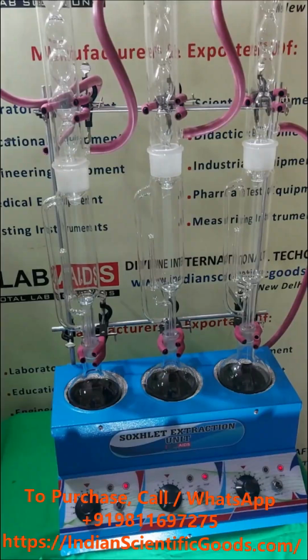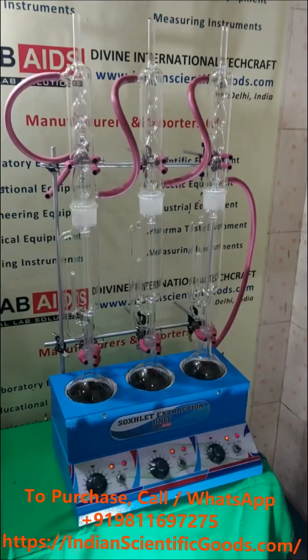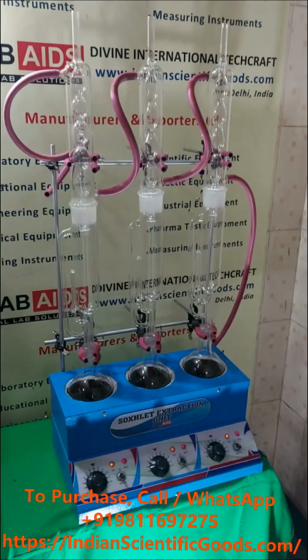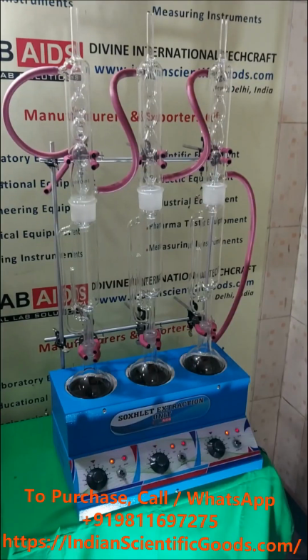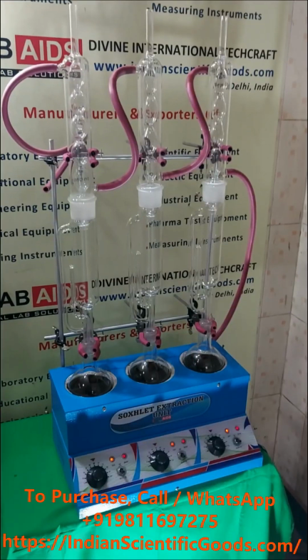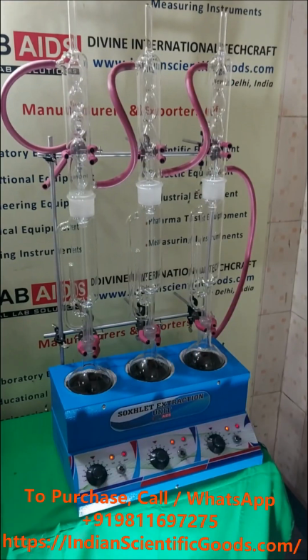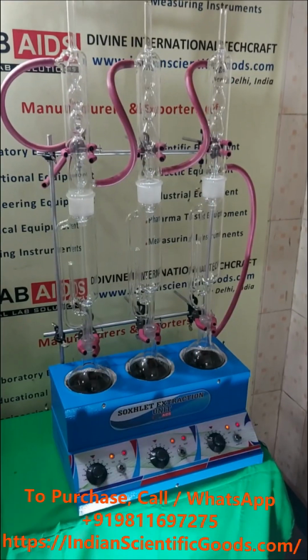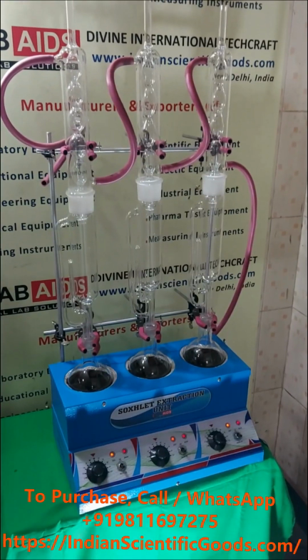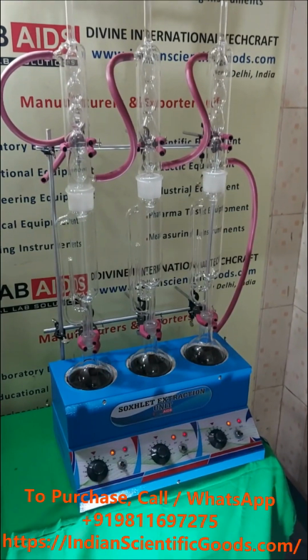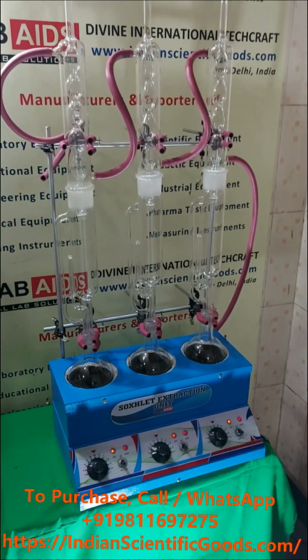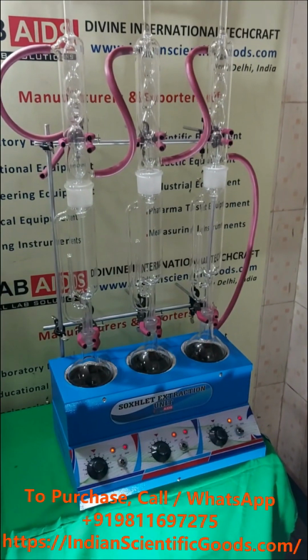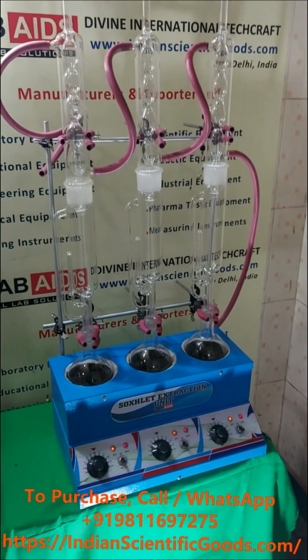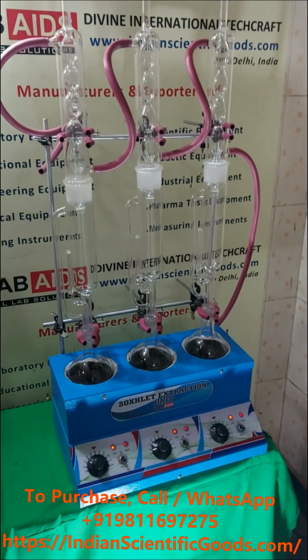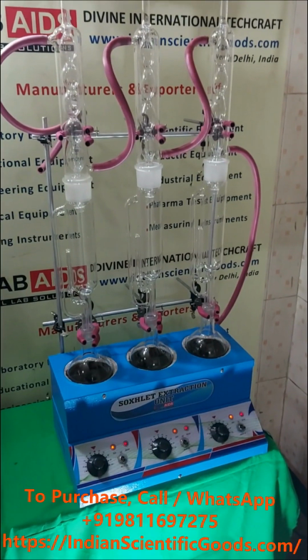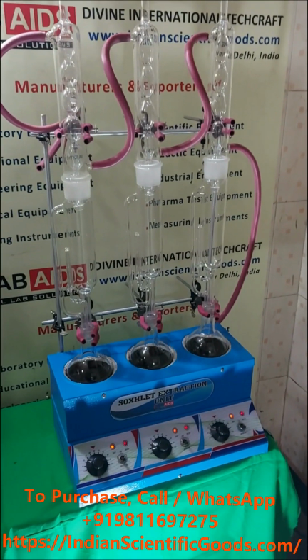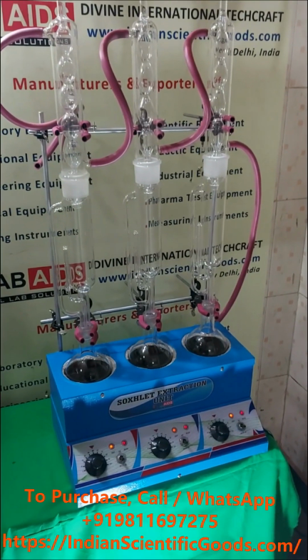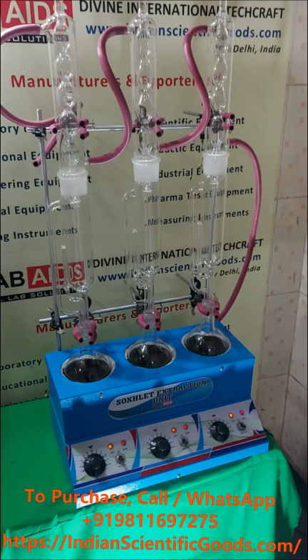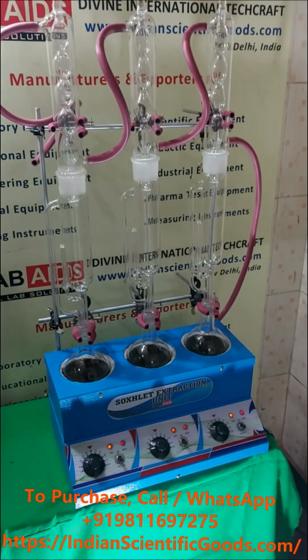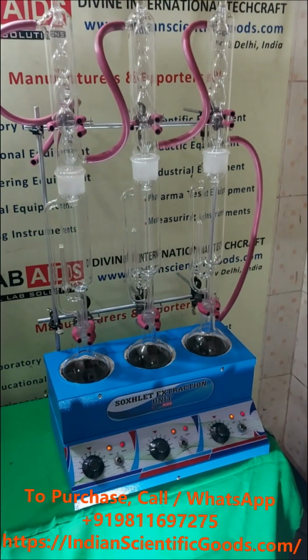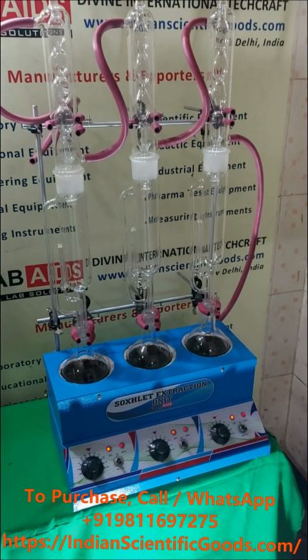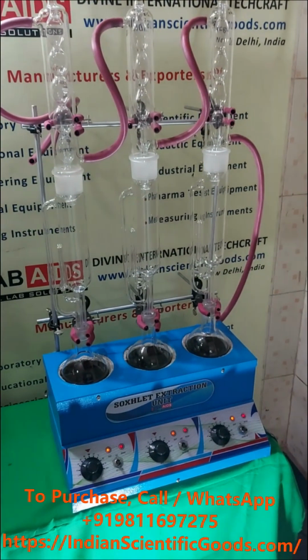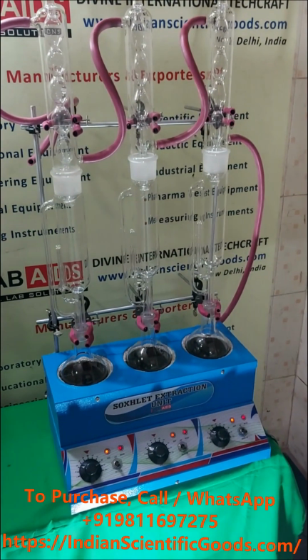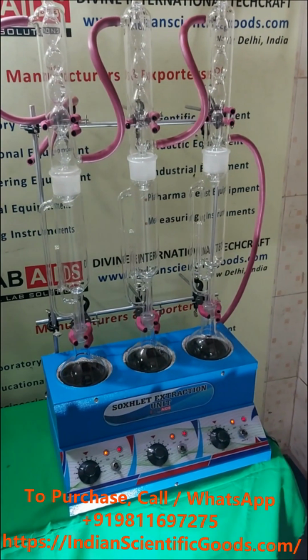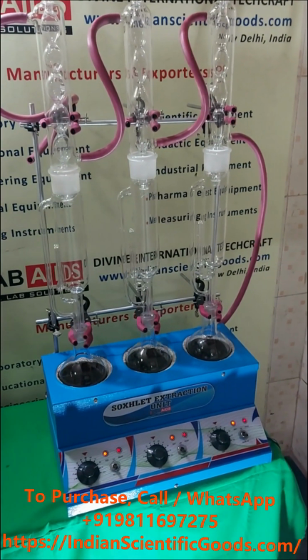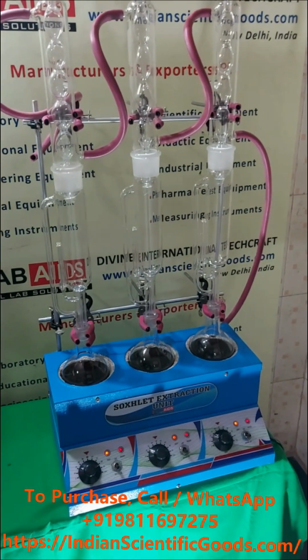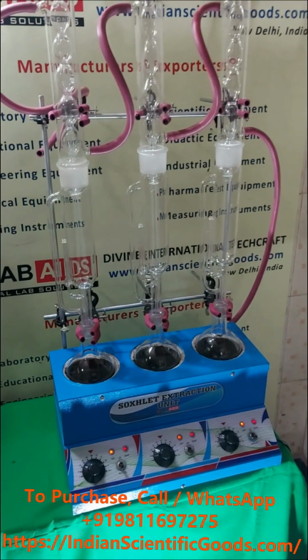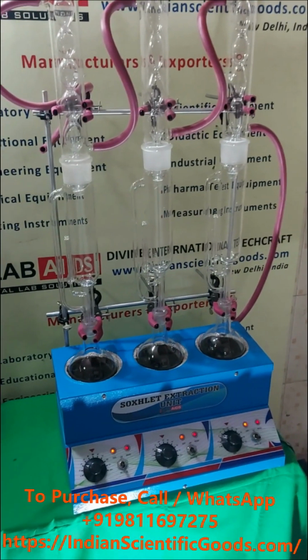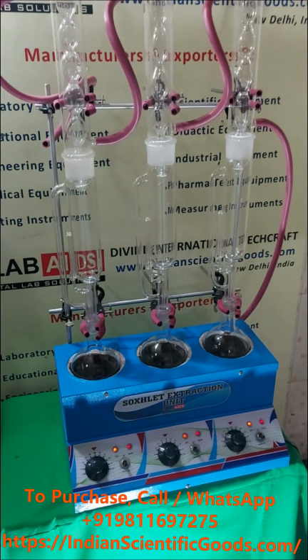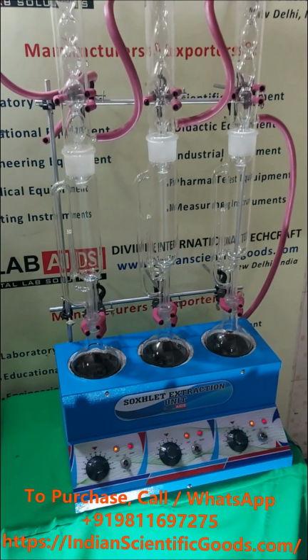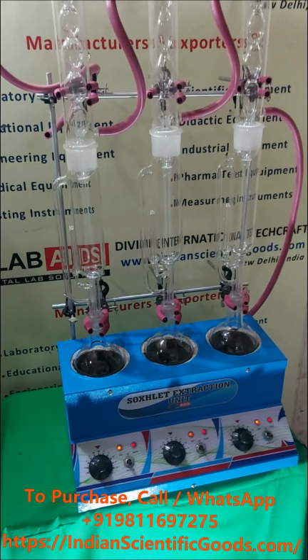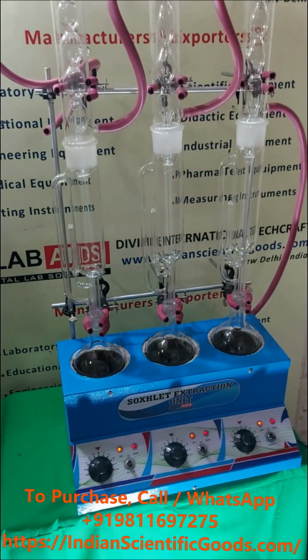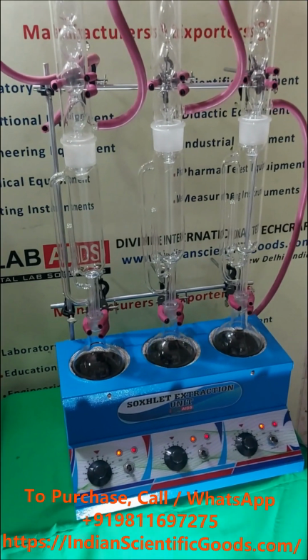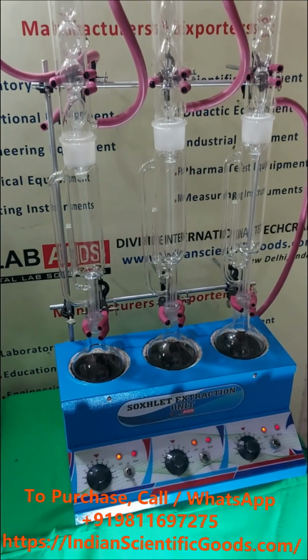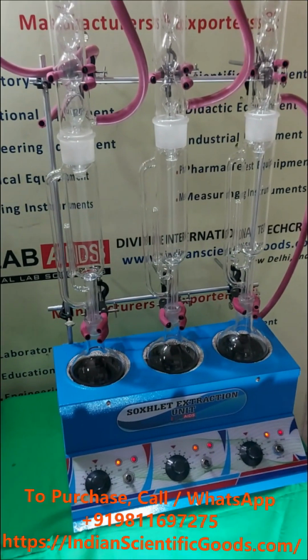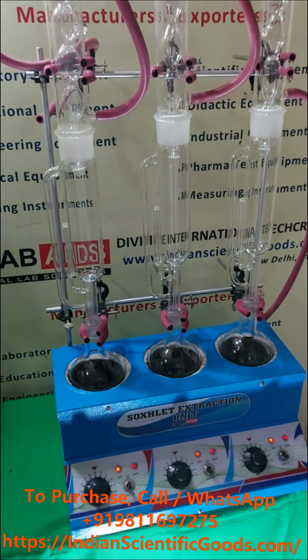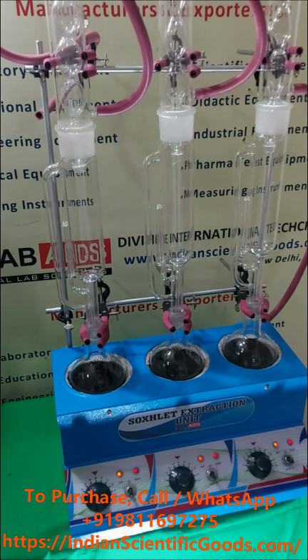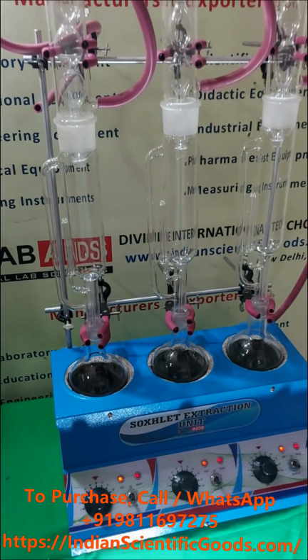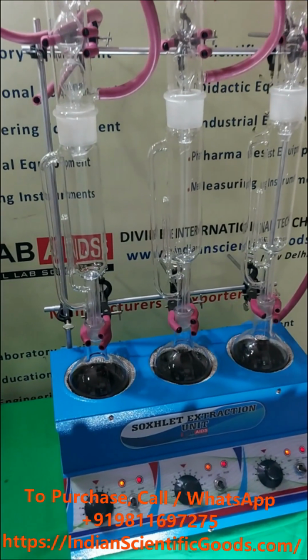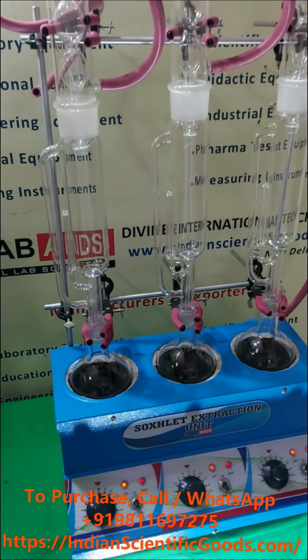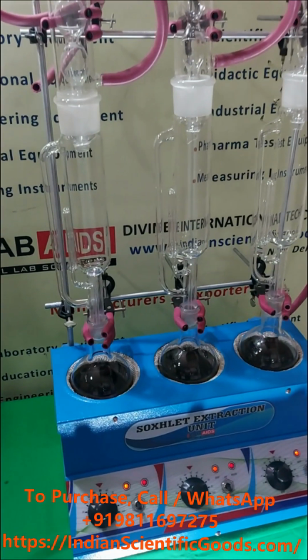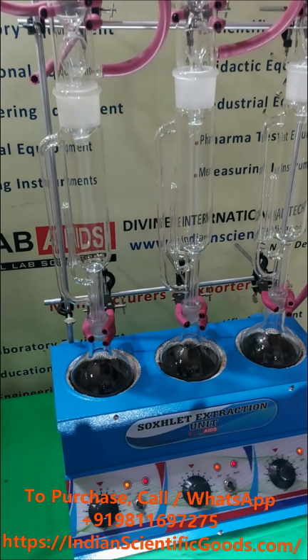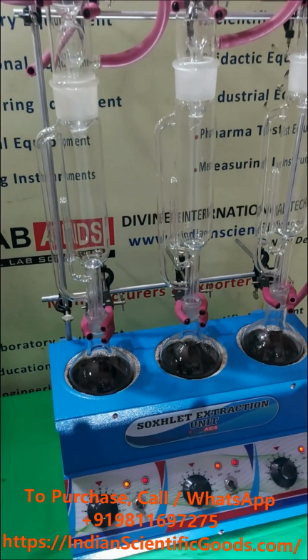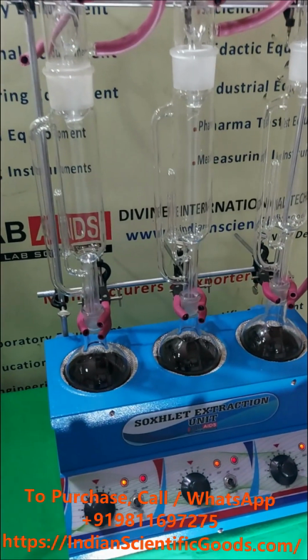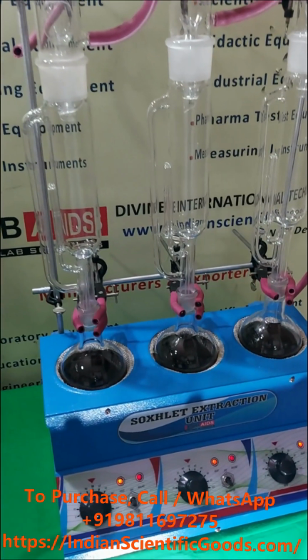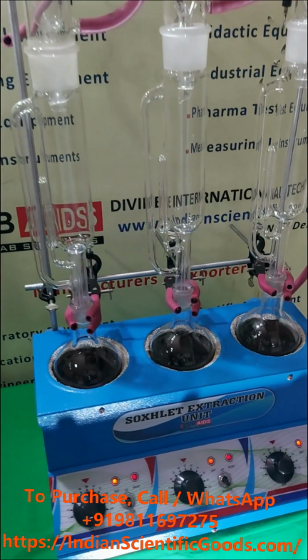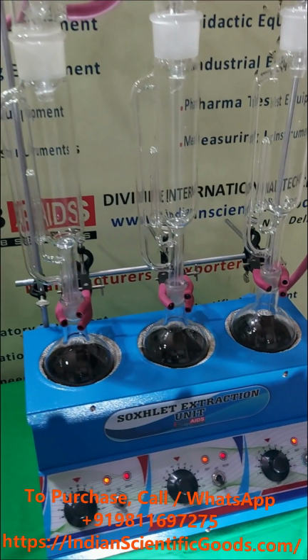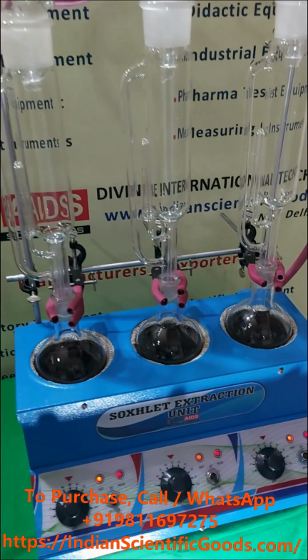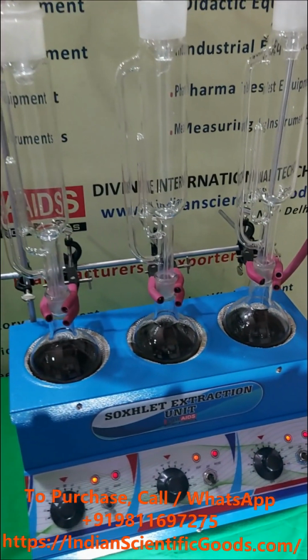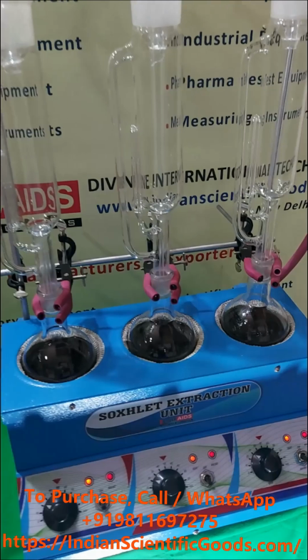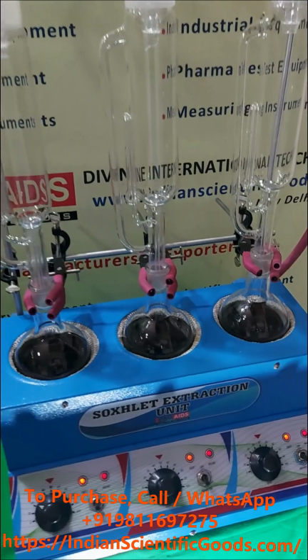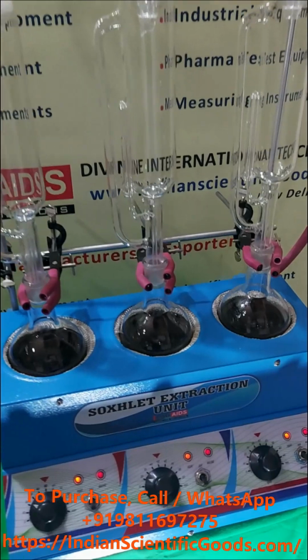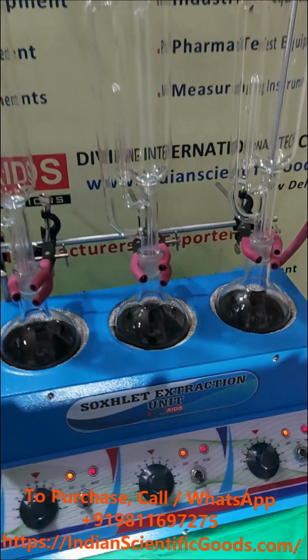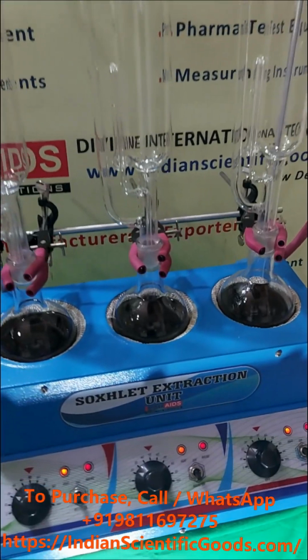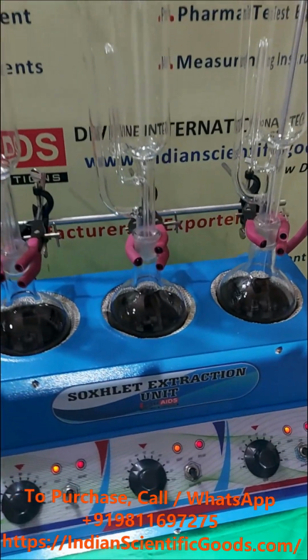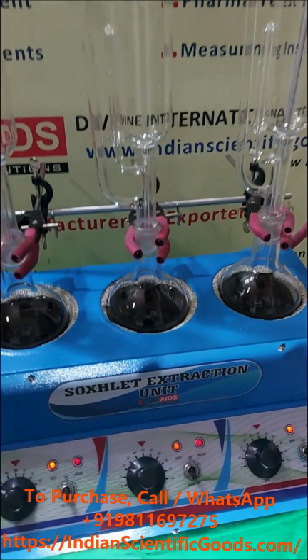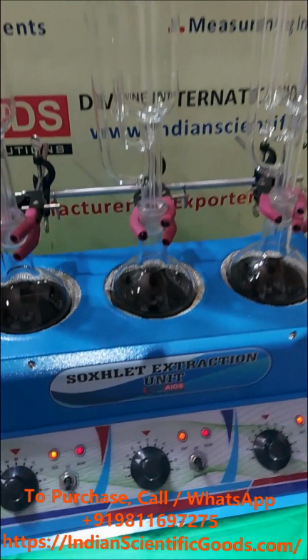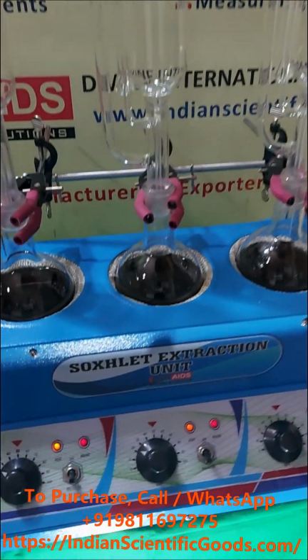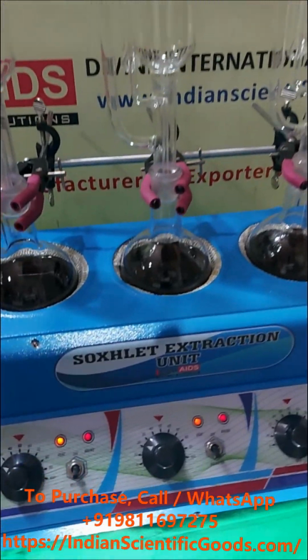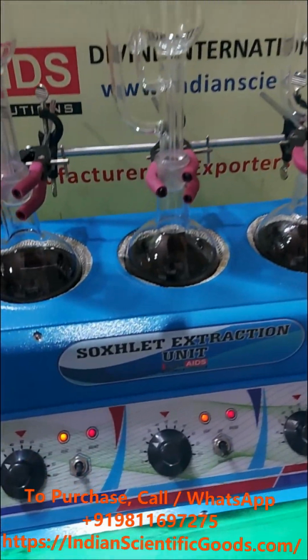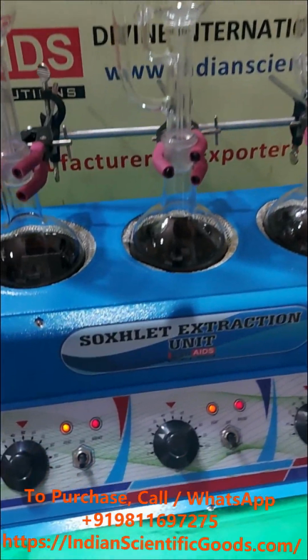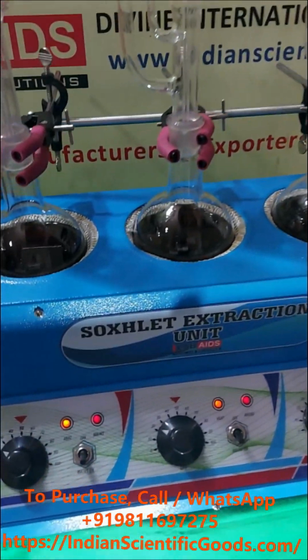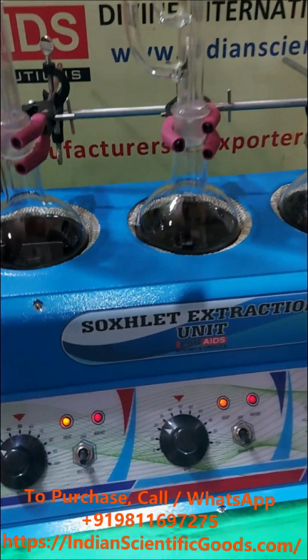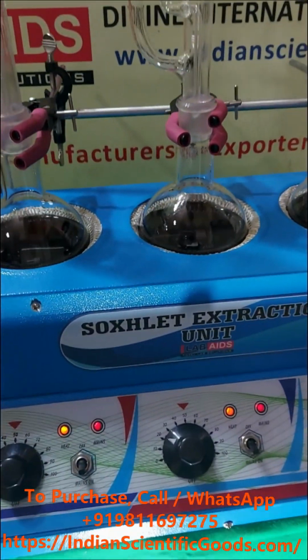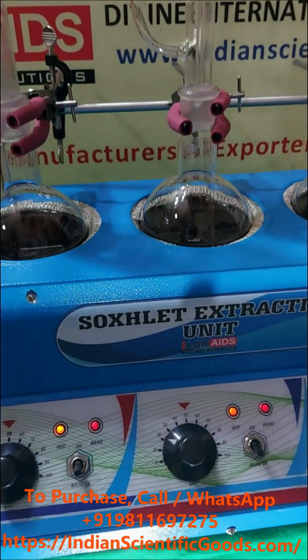This Soxhlet extraction apparatus is available in single-stage, three-stage, or six-stage models.